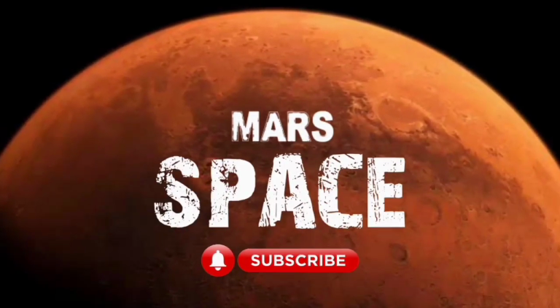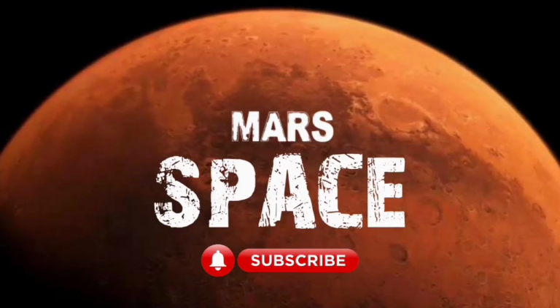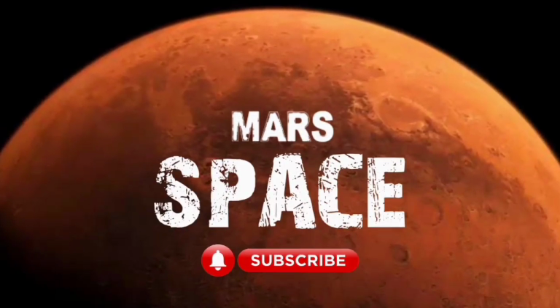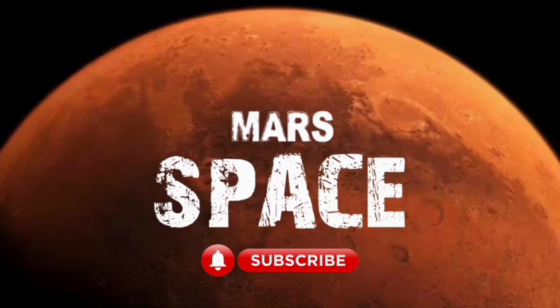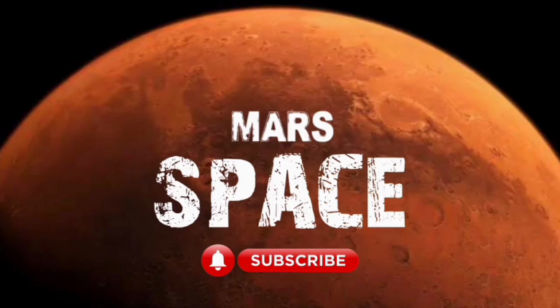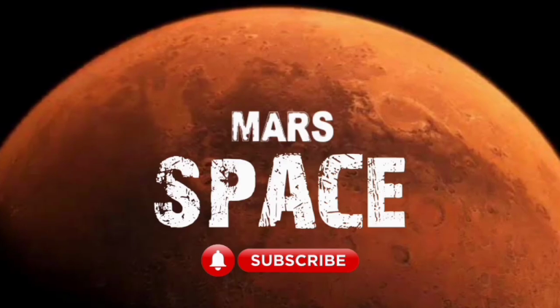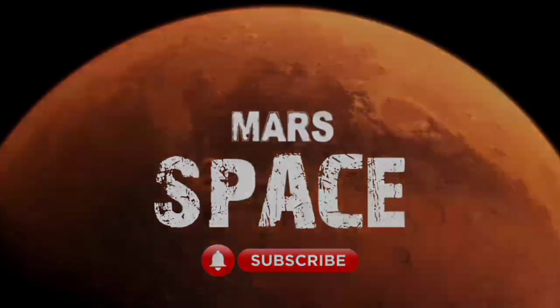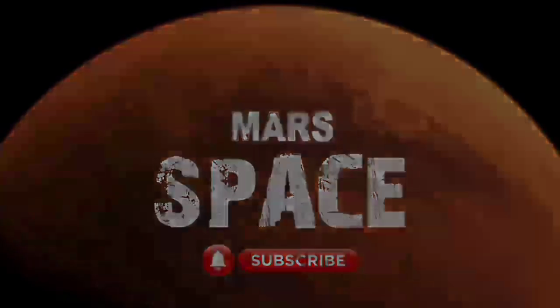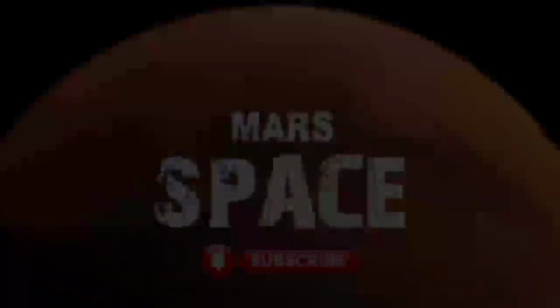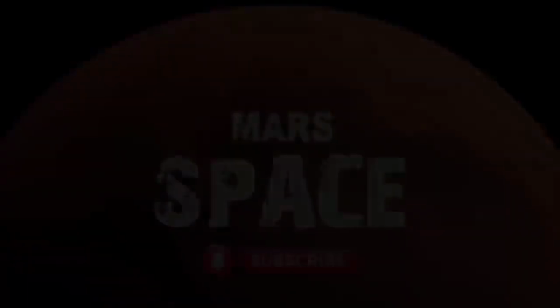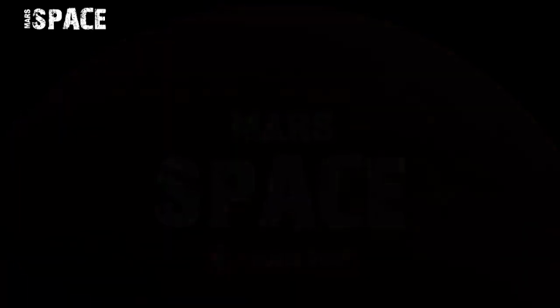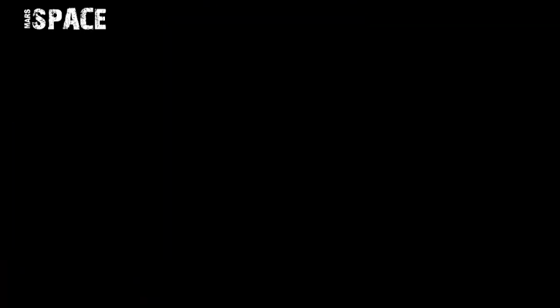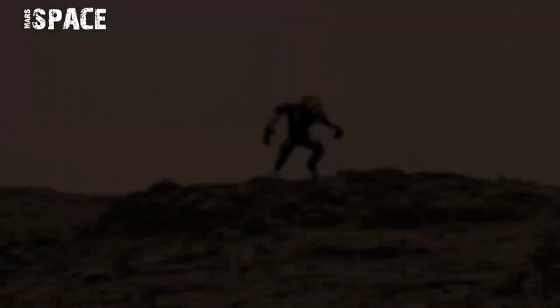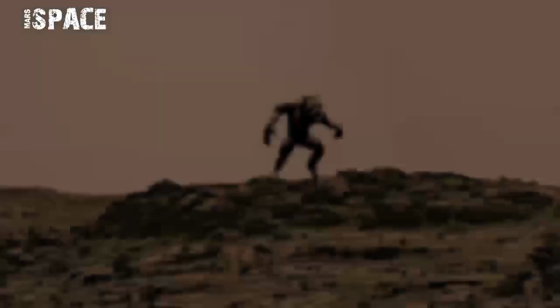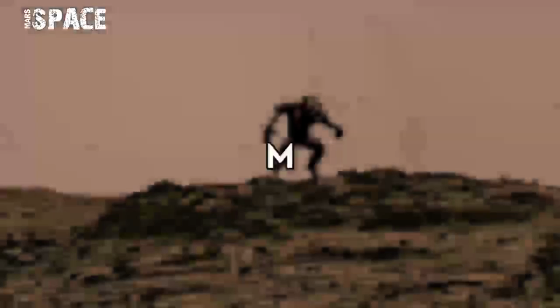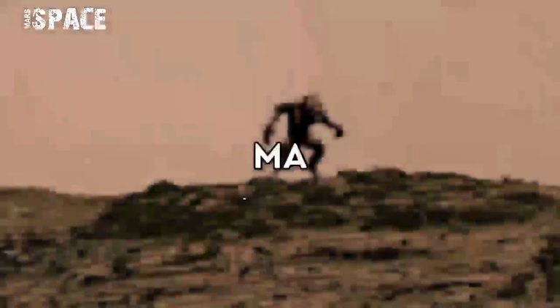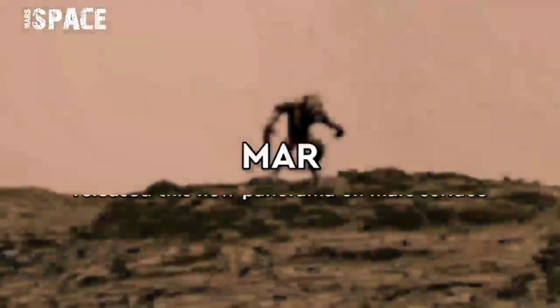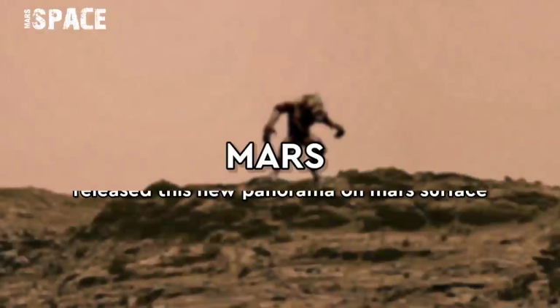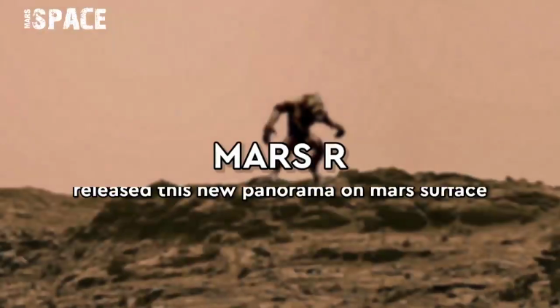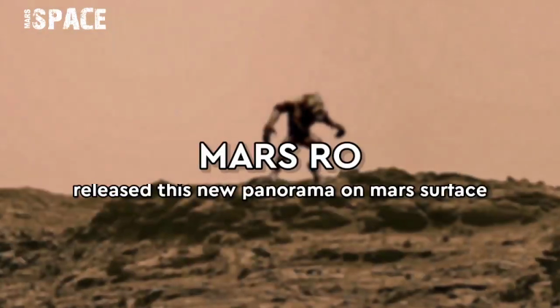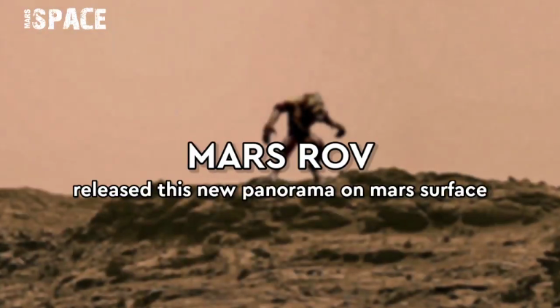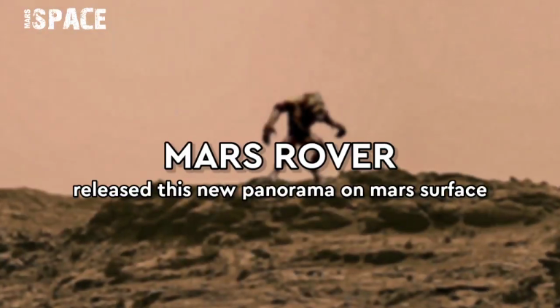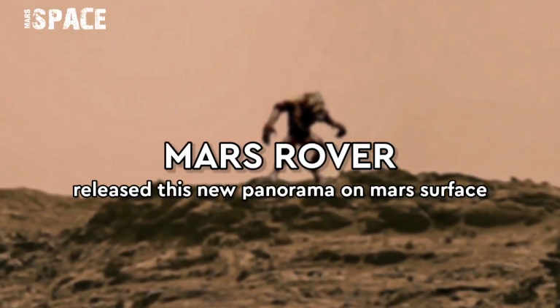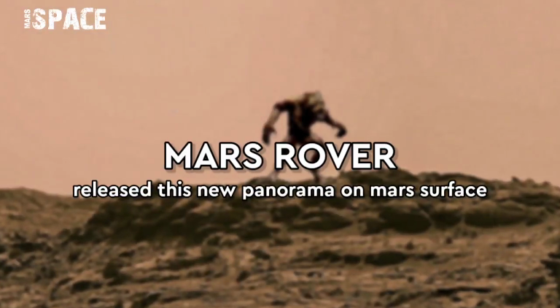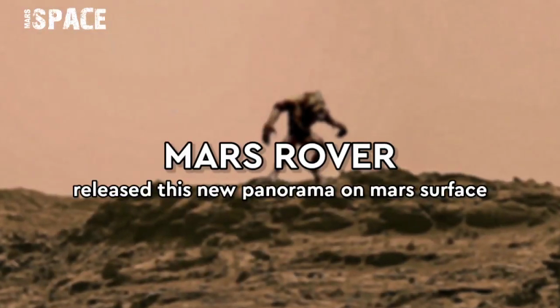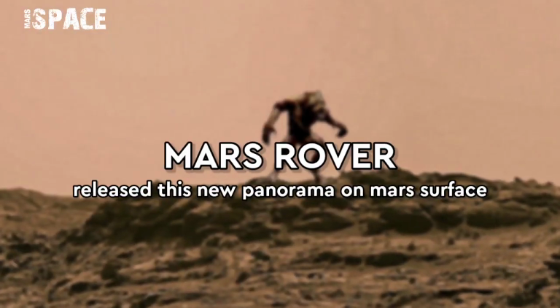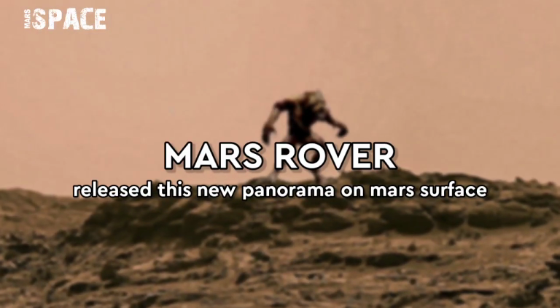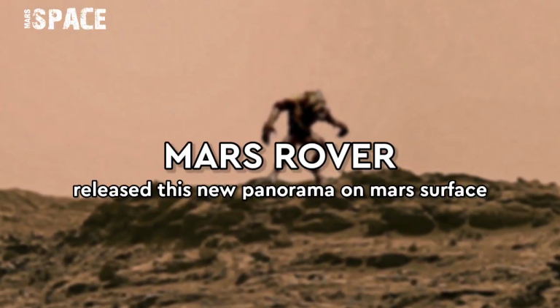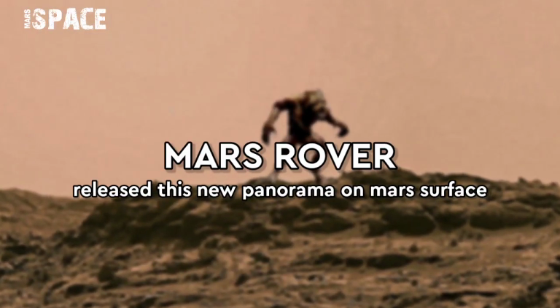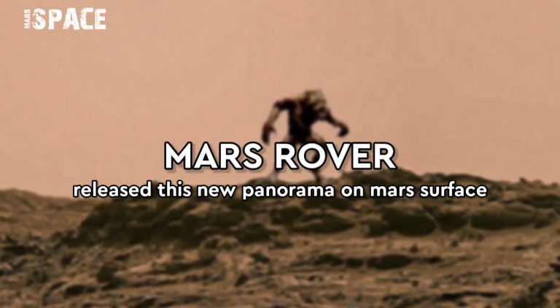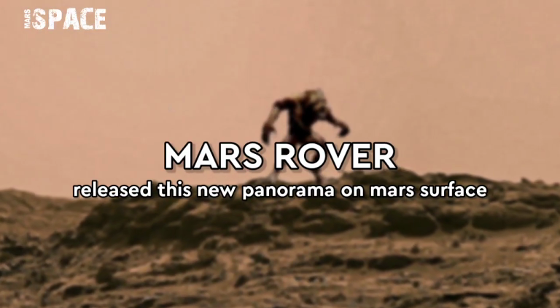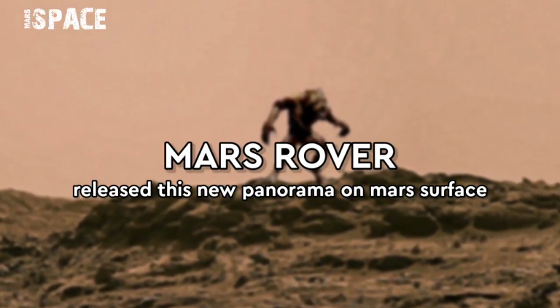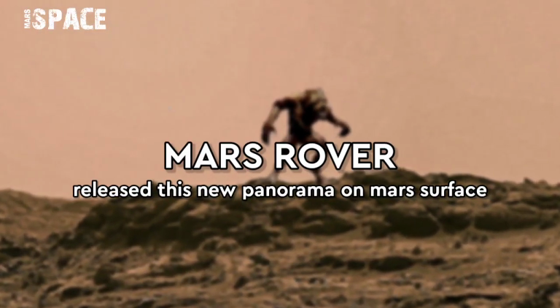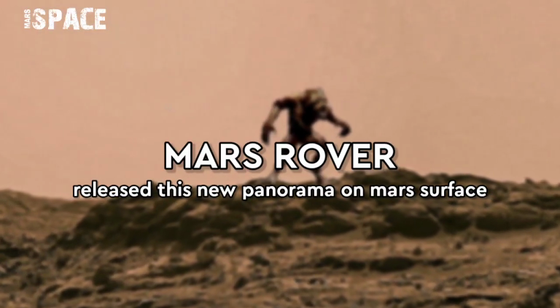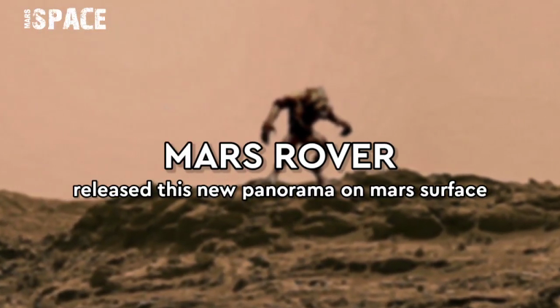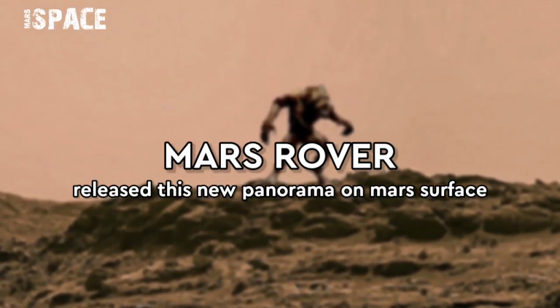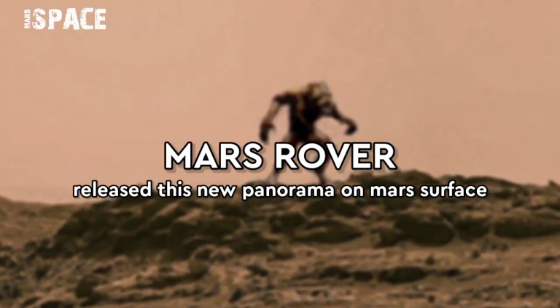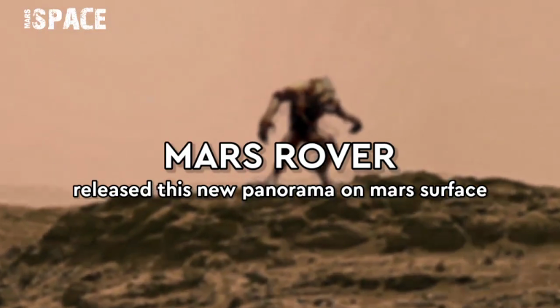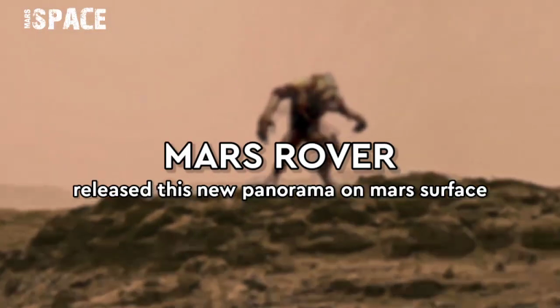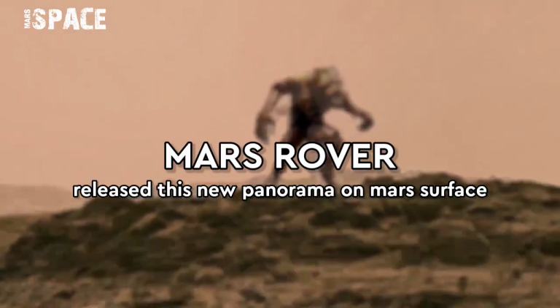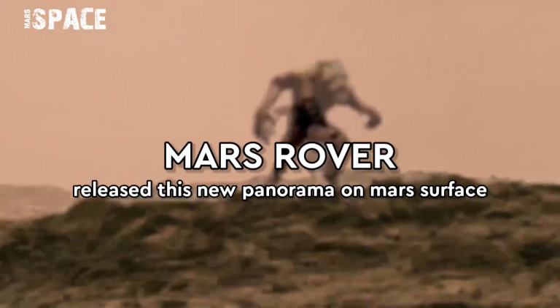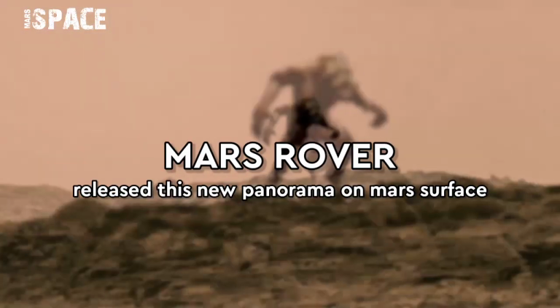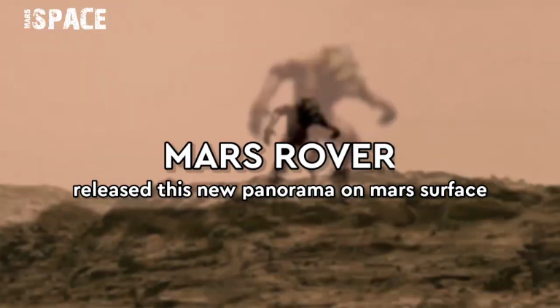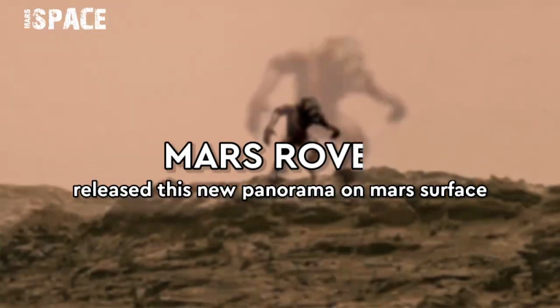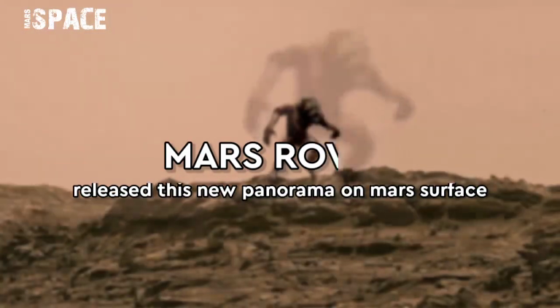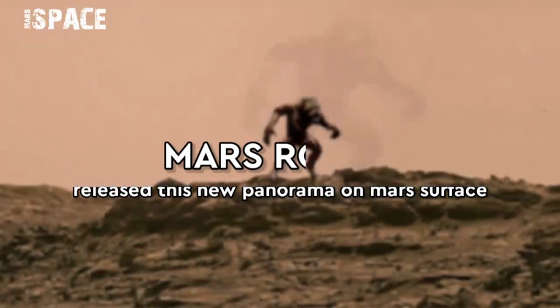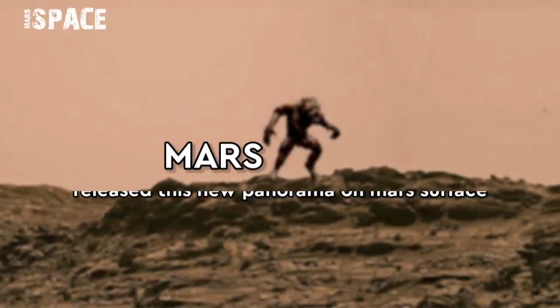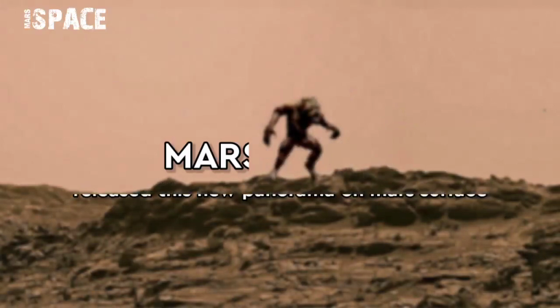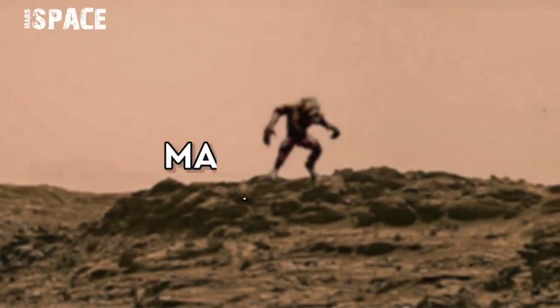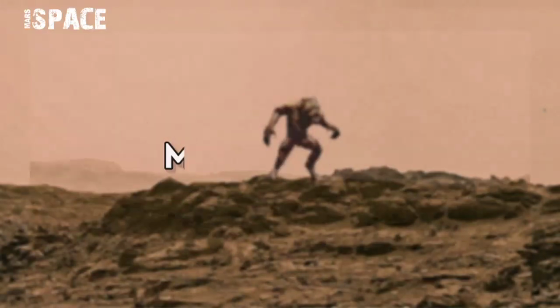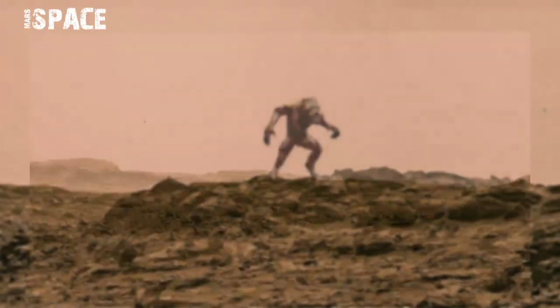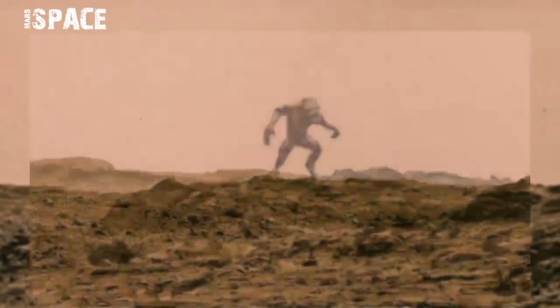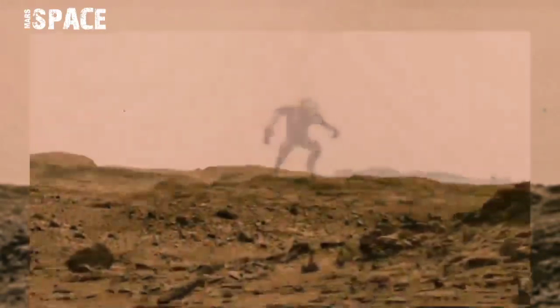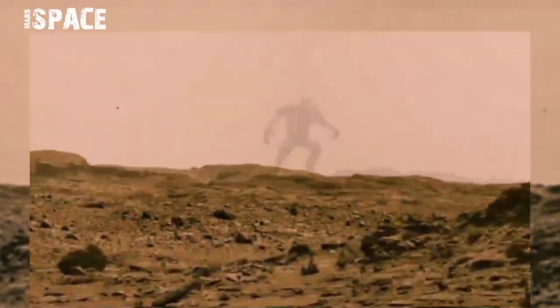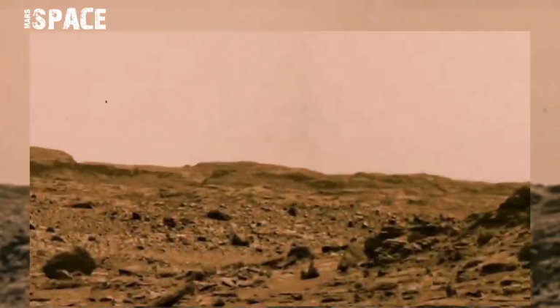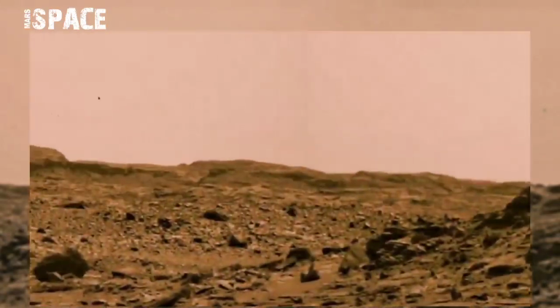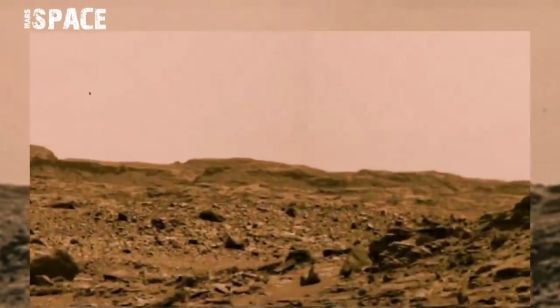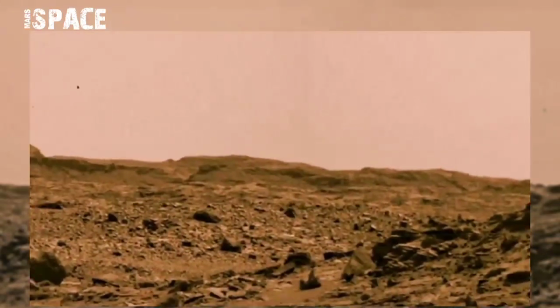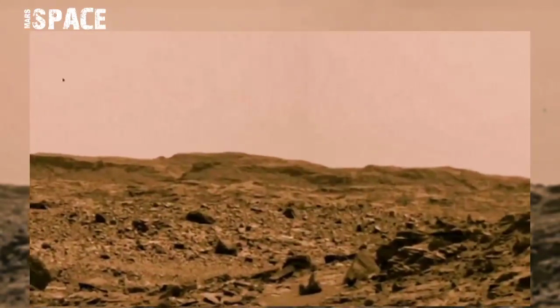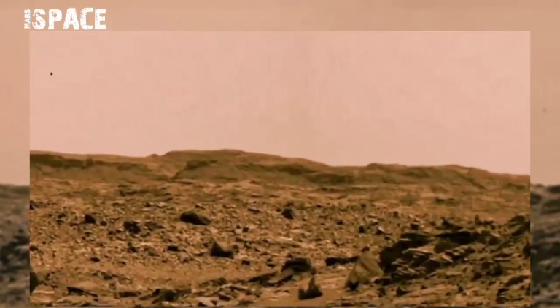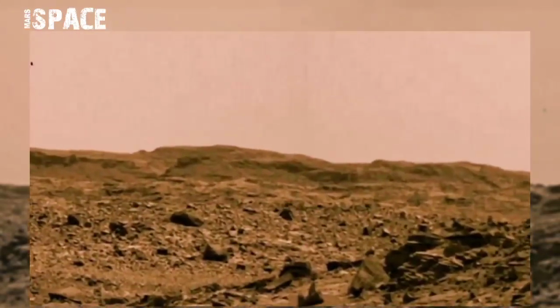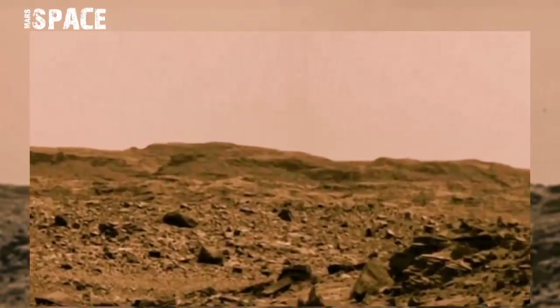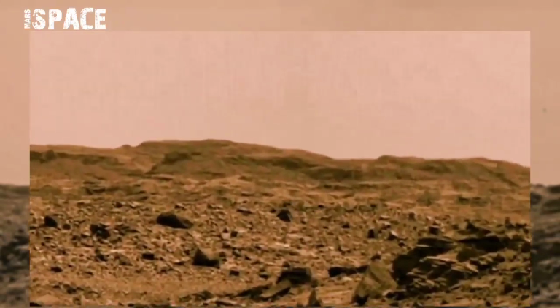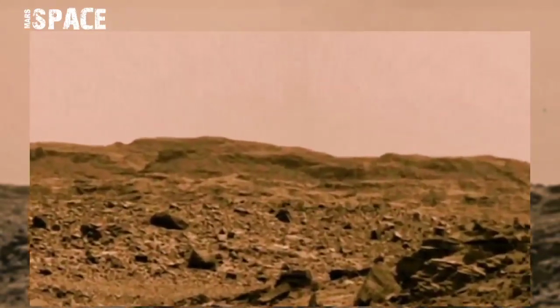Hello my dear friends, welcome back to our YouTube channel Mars Space. If you are new, hit the bell icon with thumbs up, please watch till the end and subscribe to my channel.